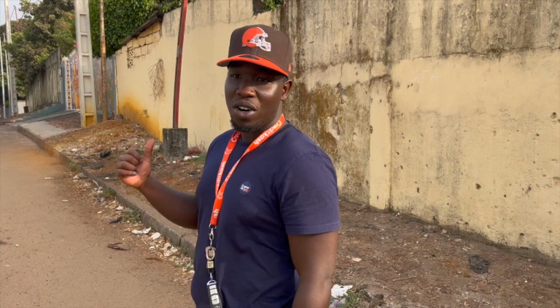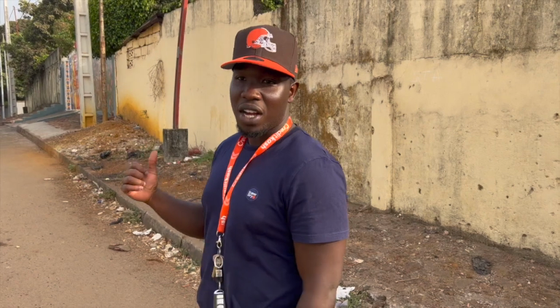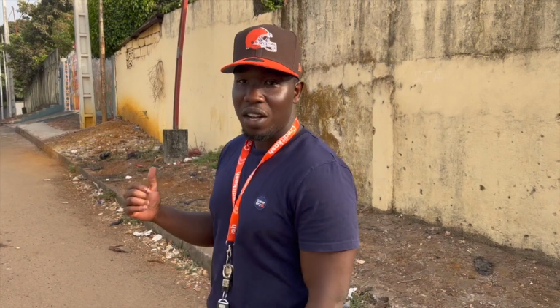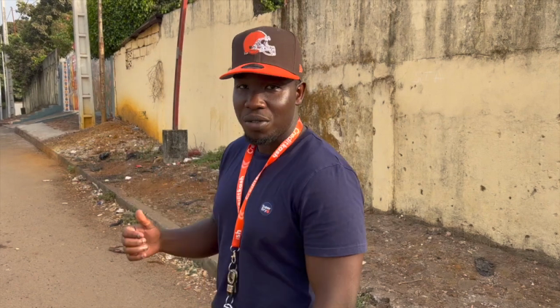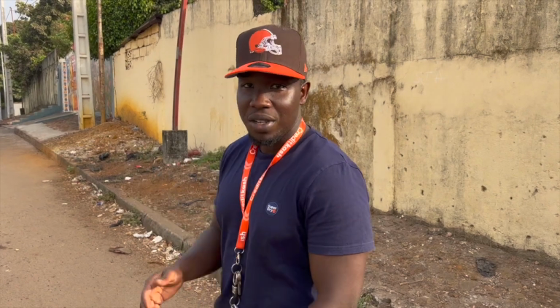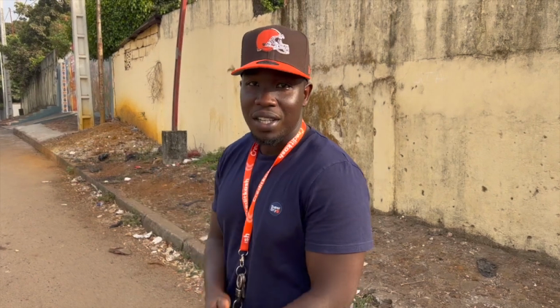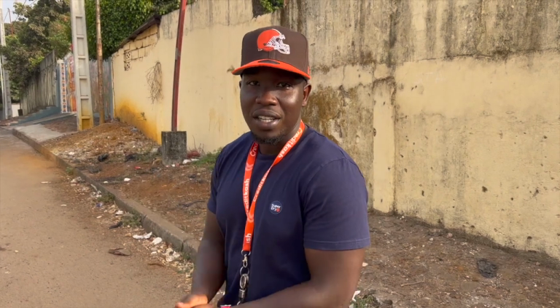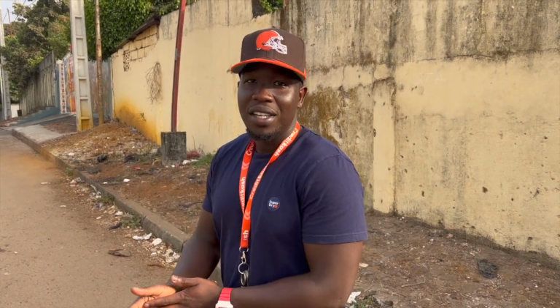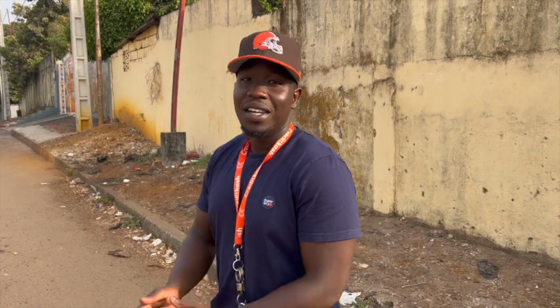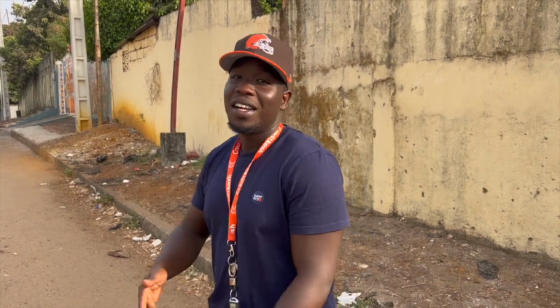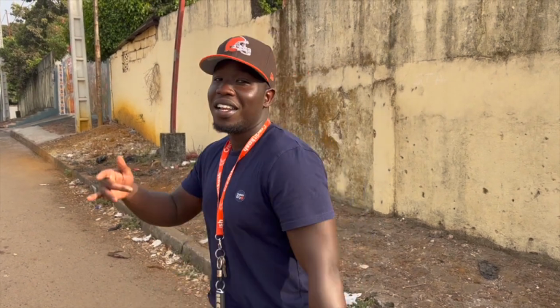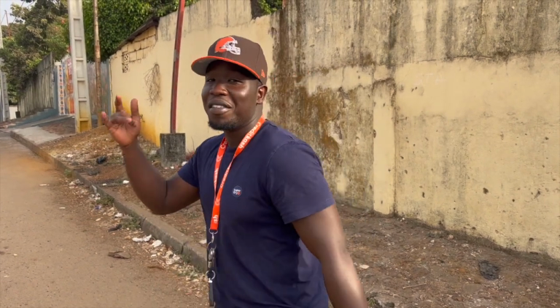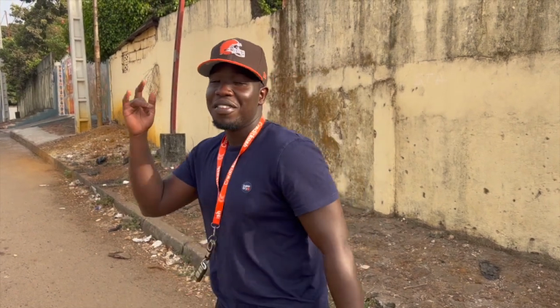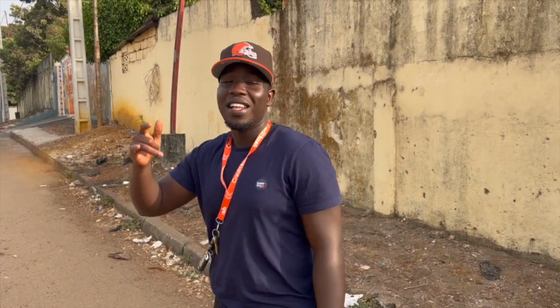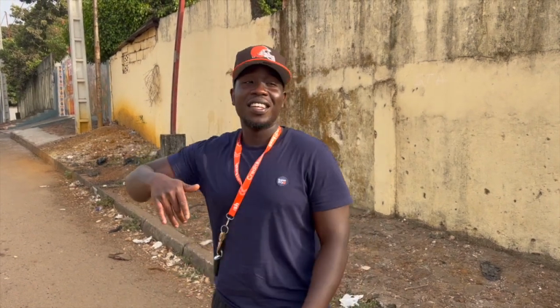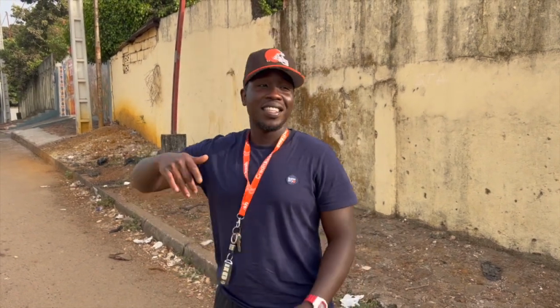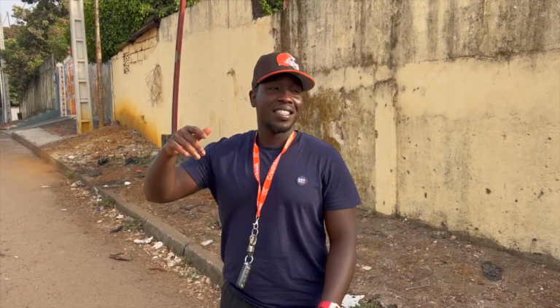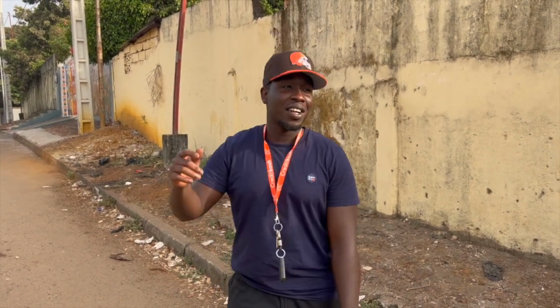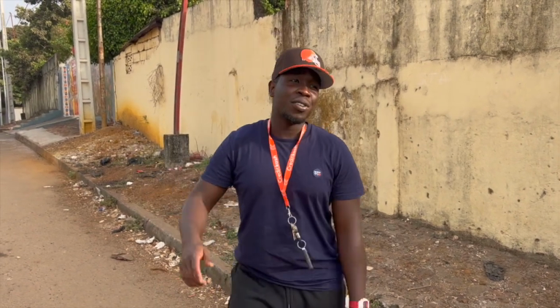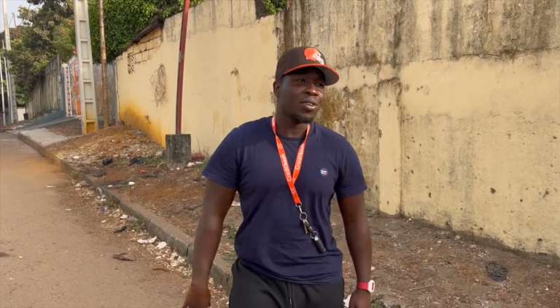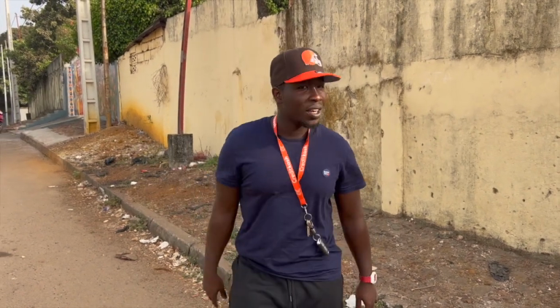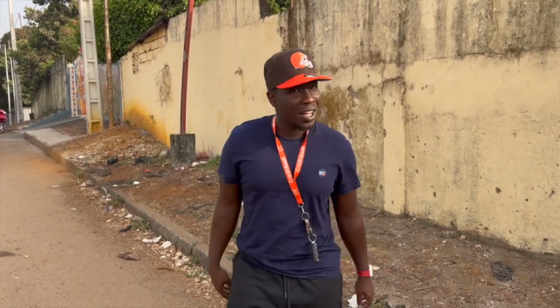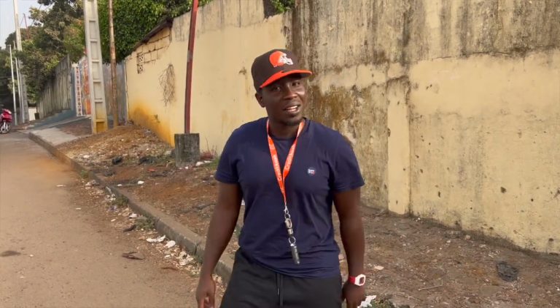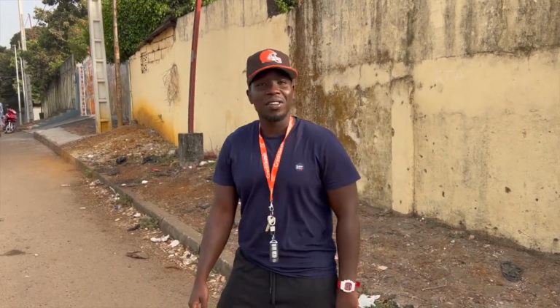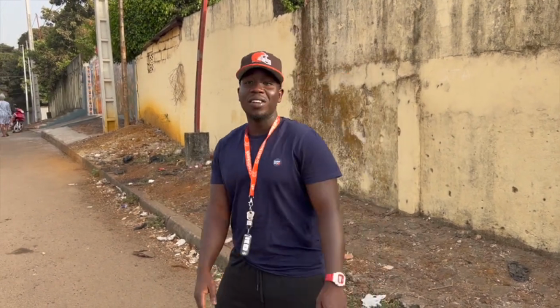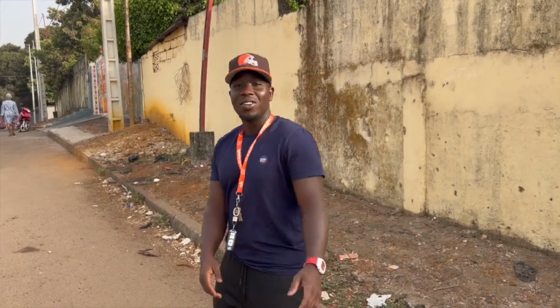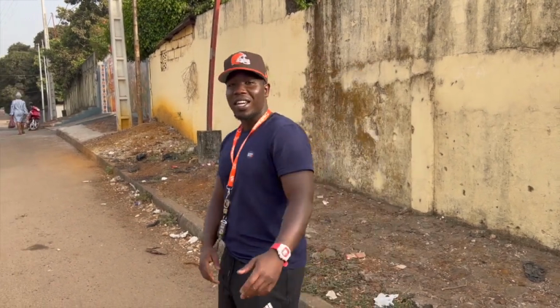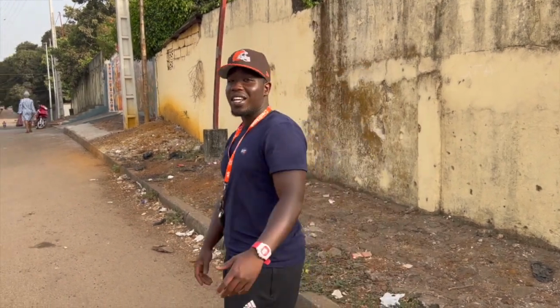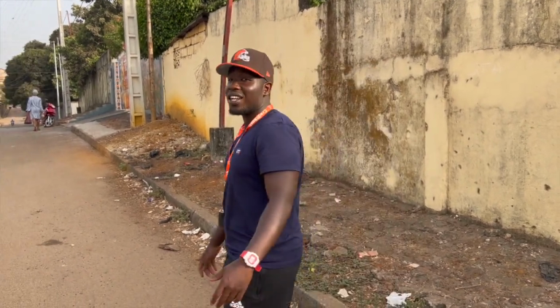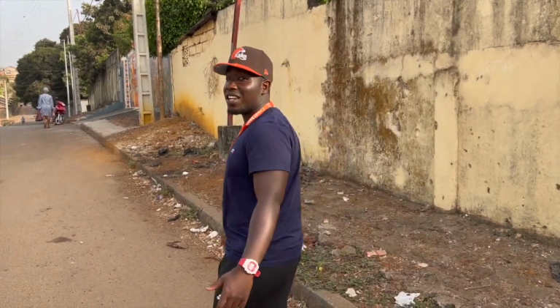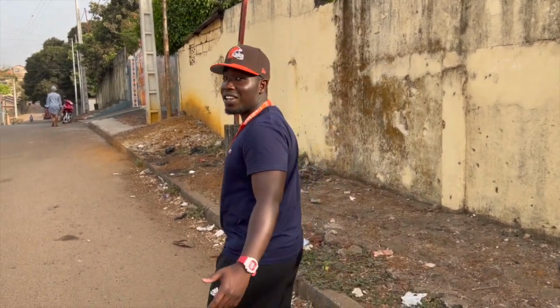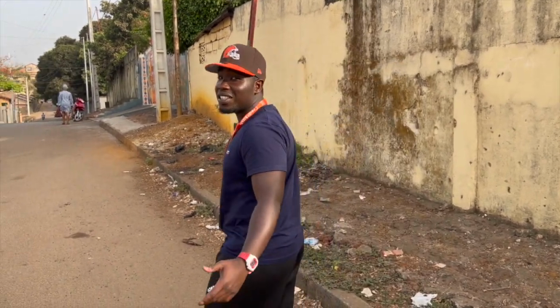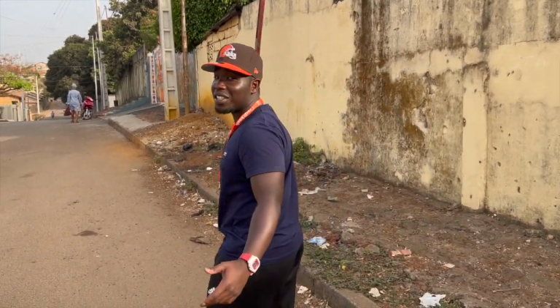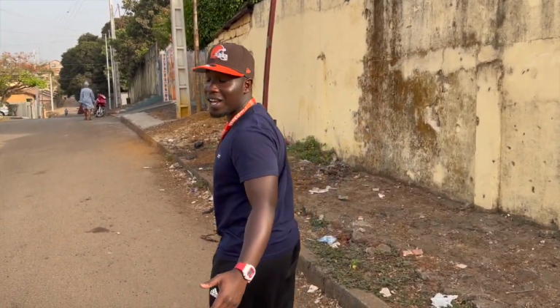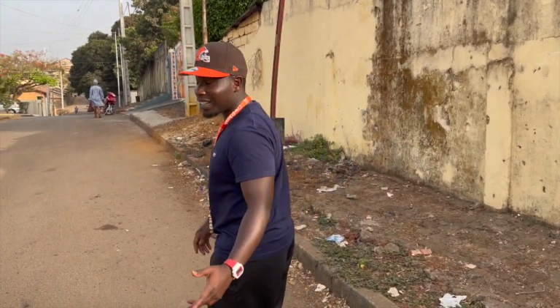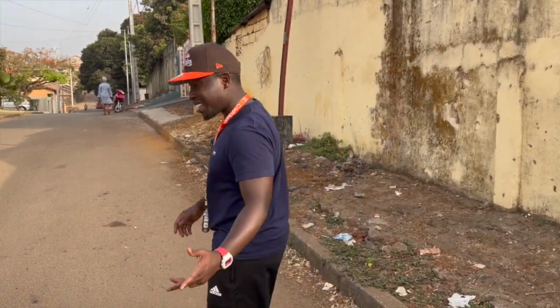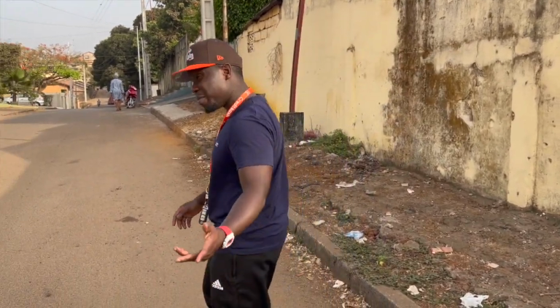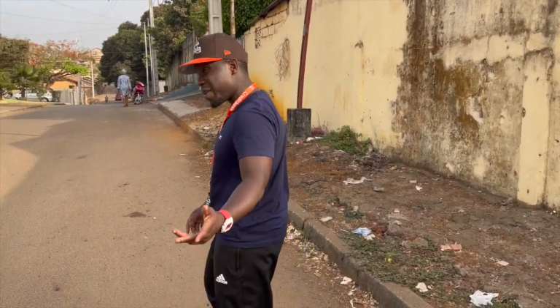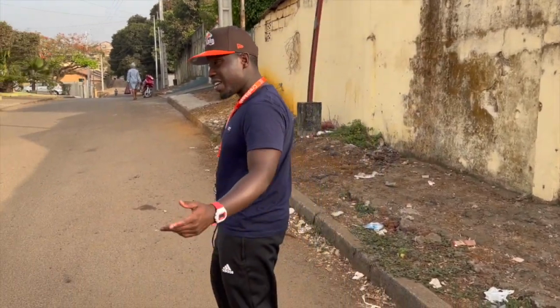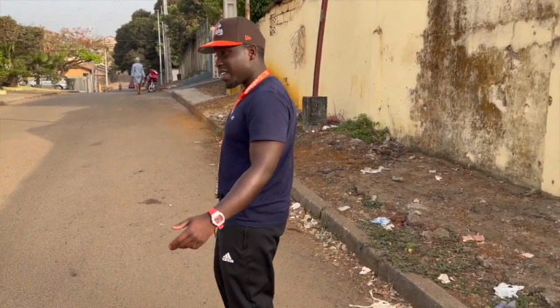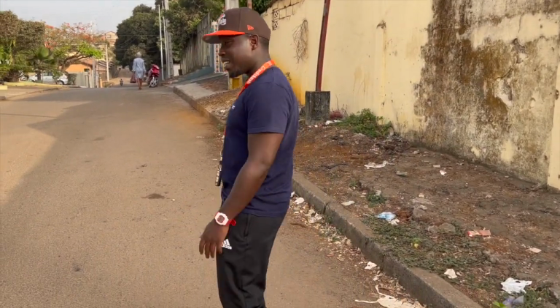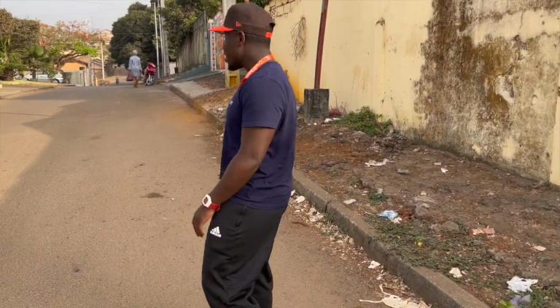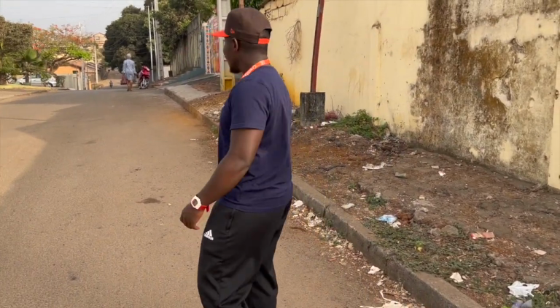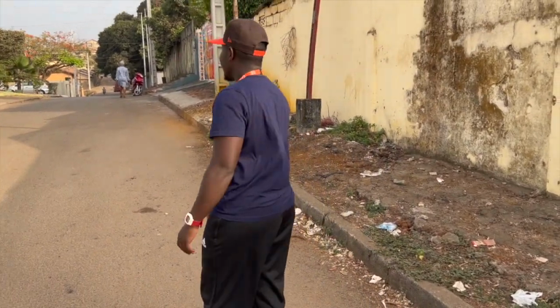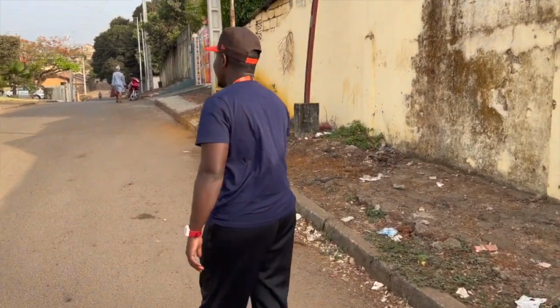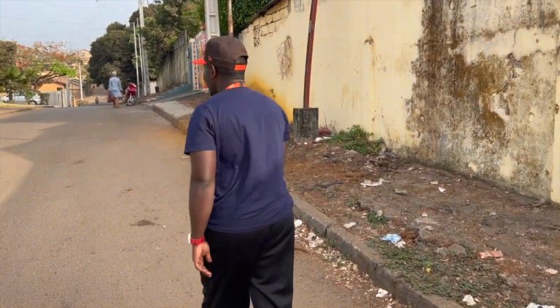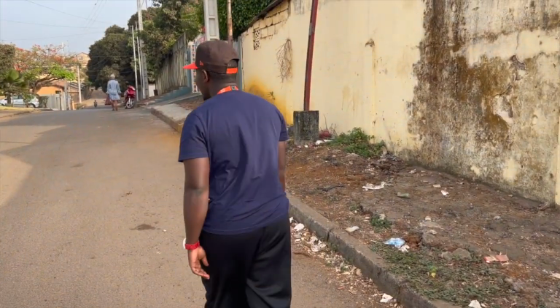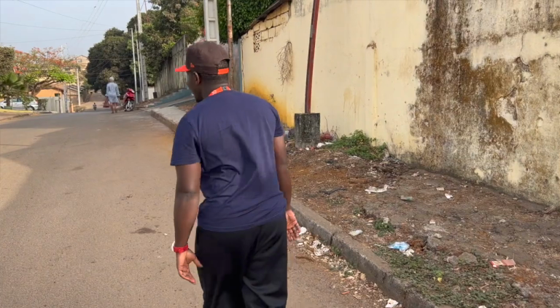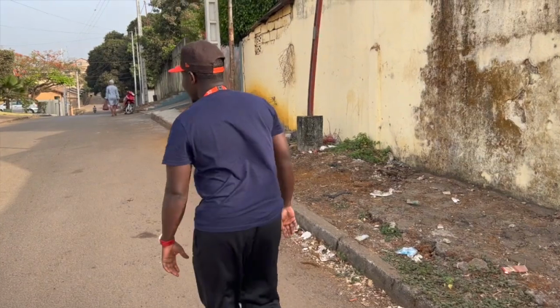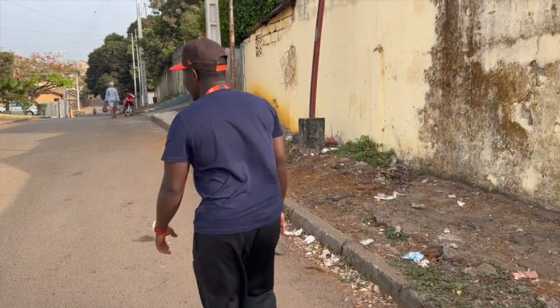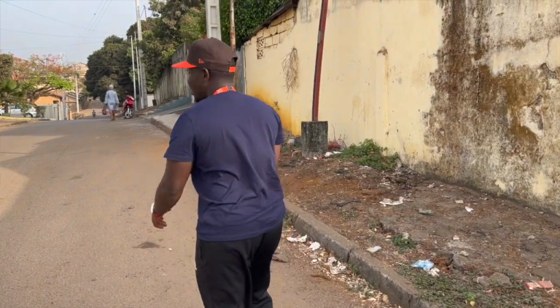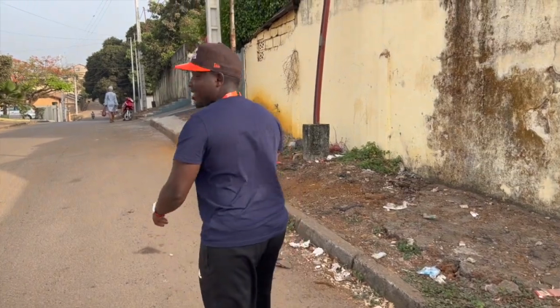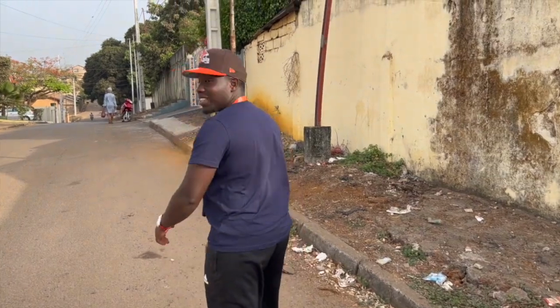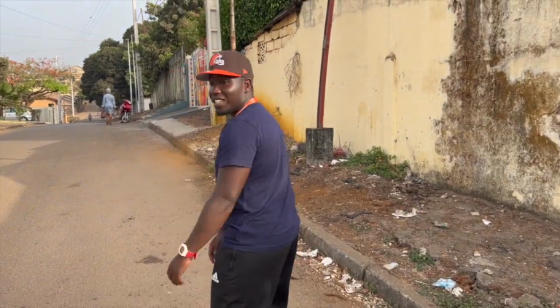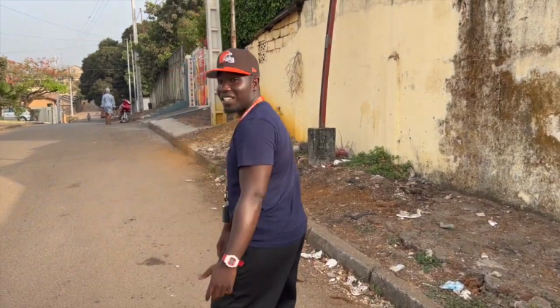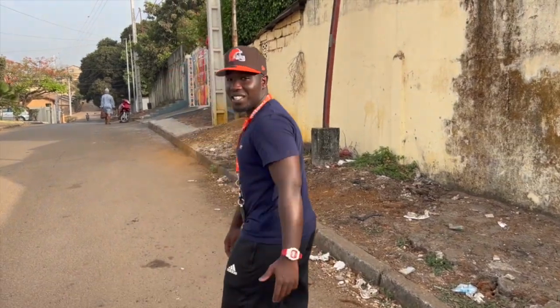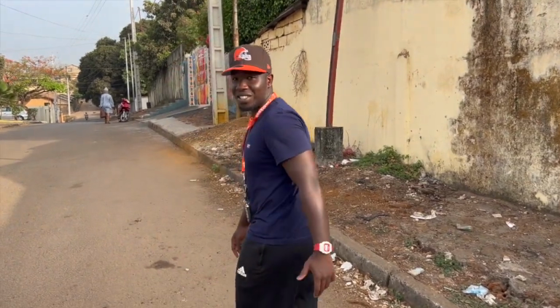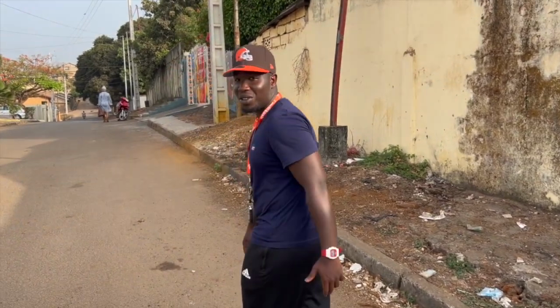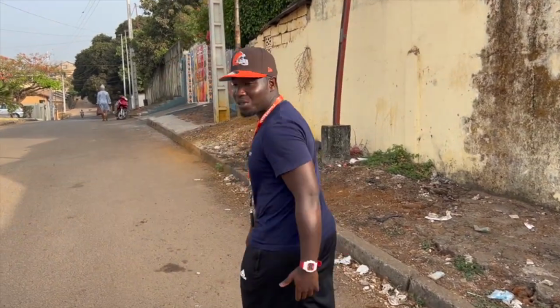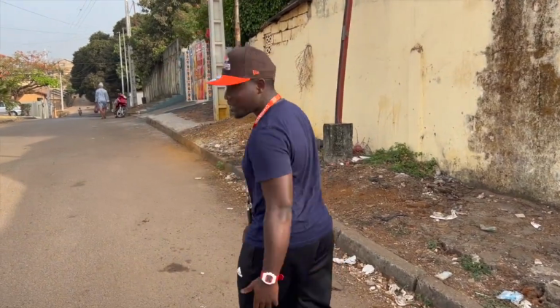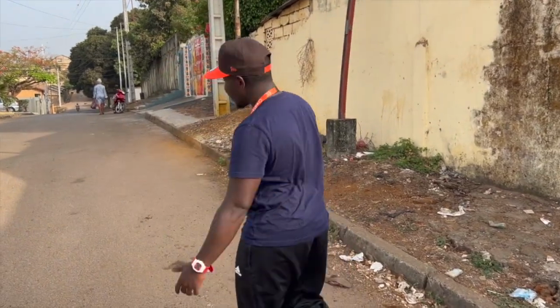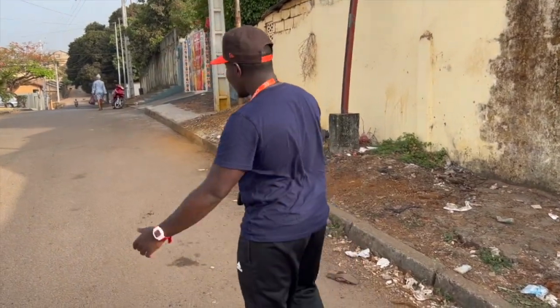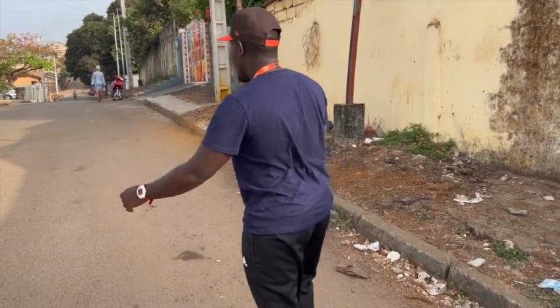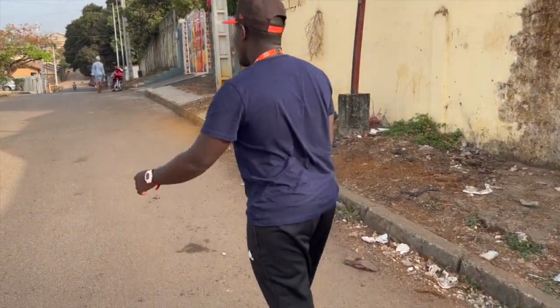This is our gallery, La Villa de Zardo Panacri, located here in Conakry. Let's go check it out.